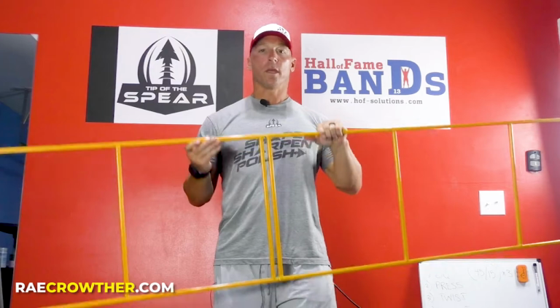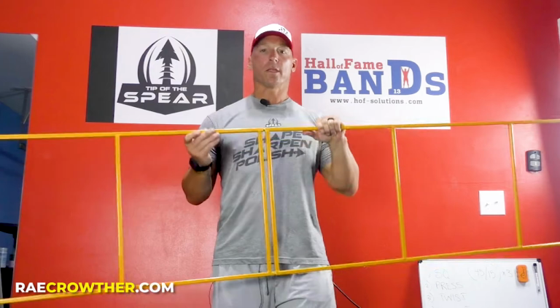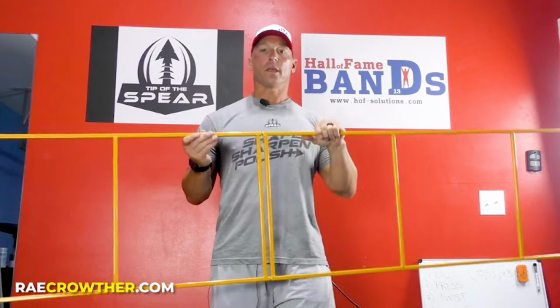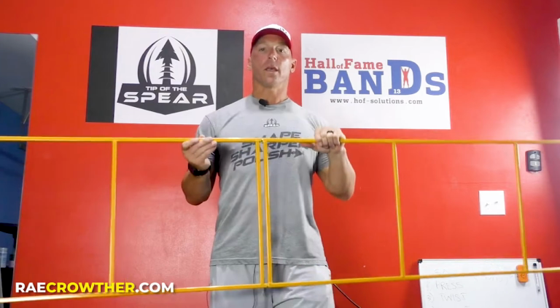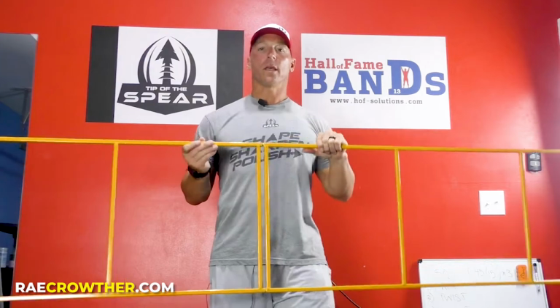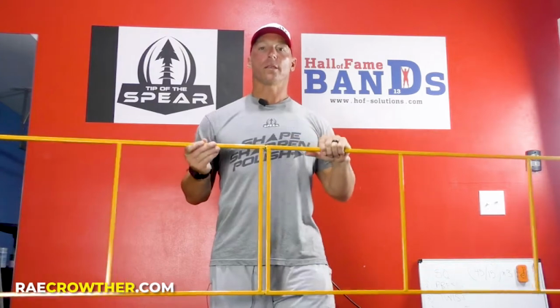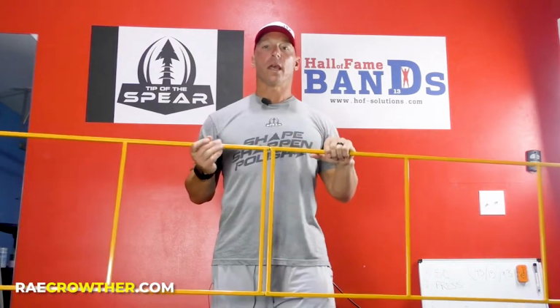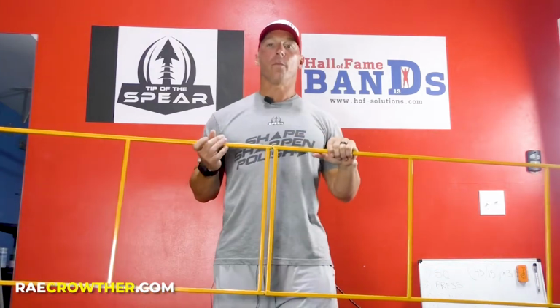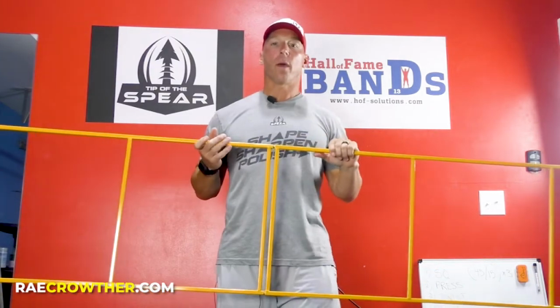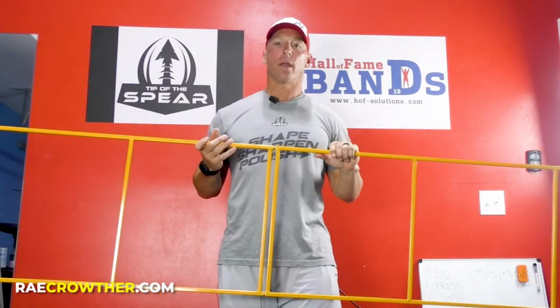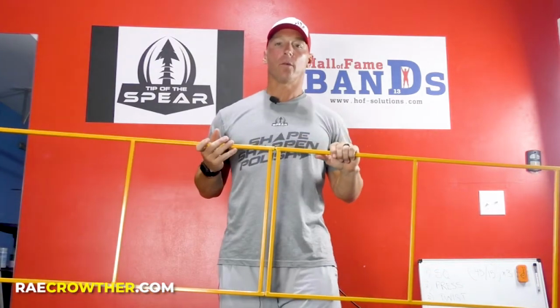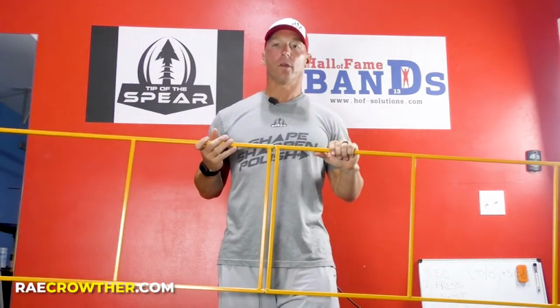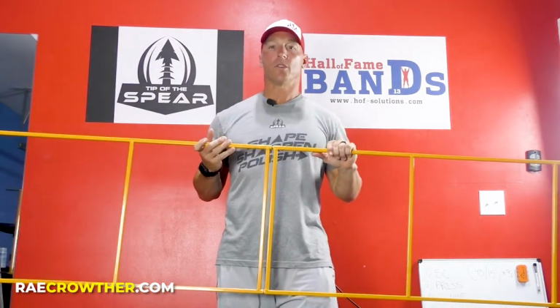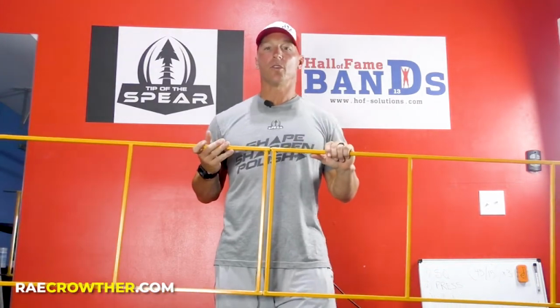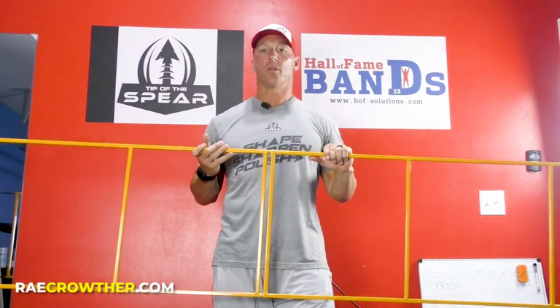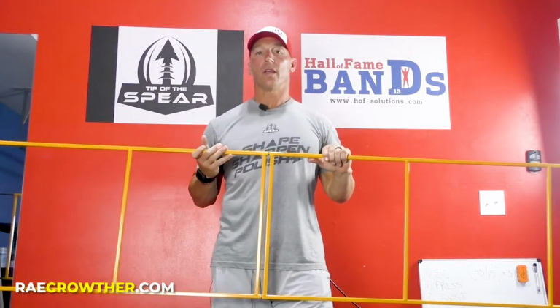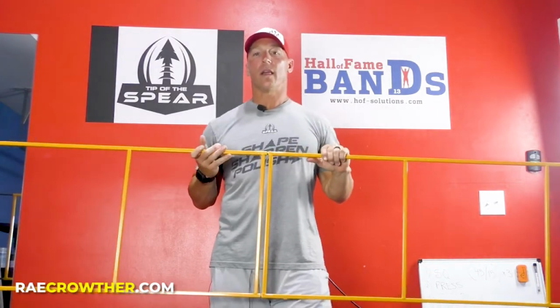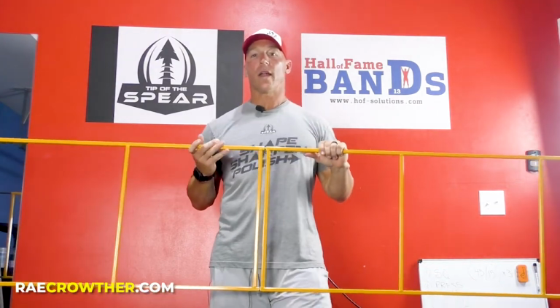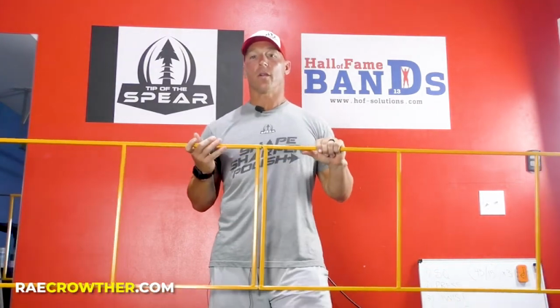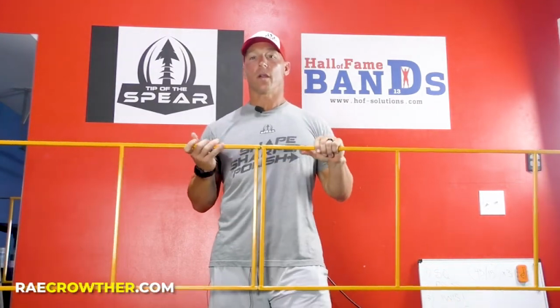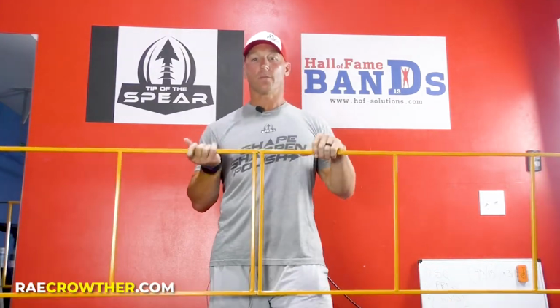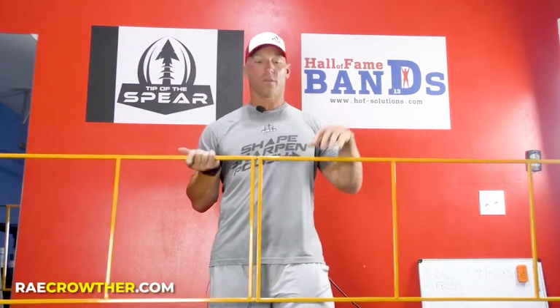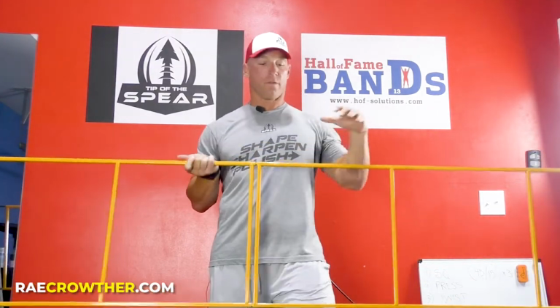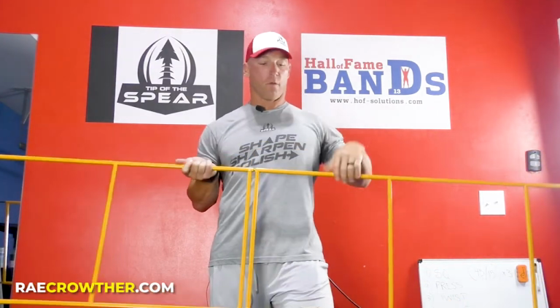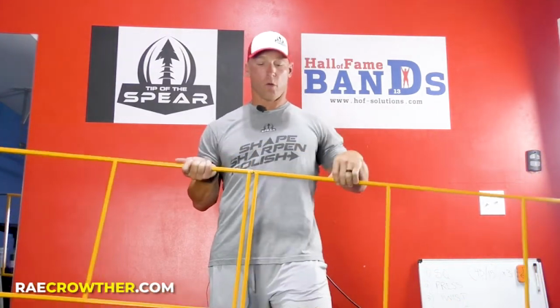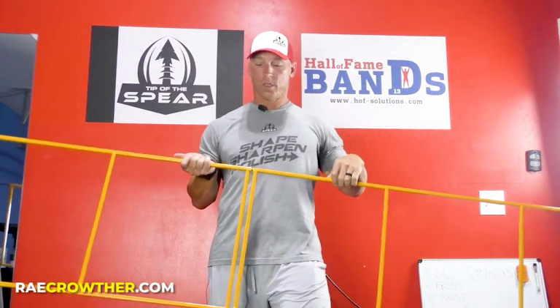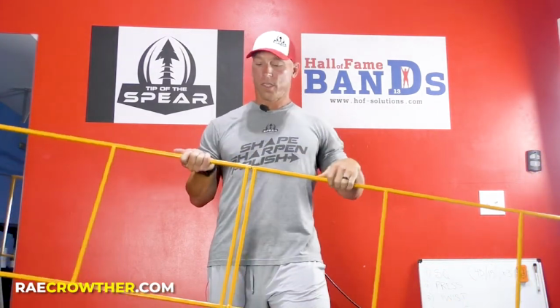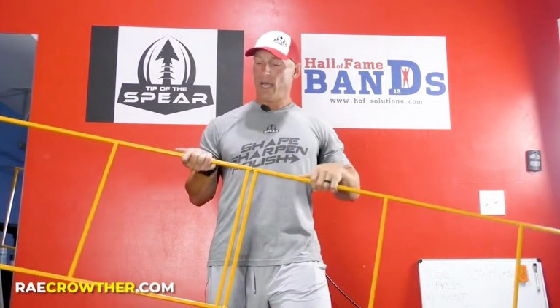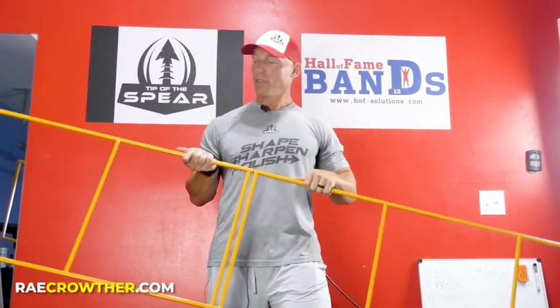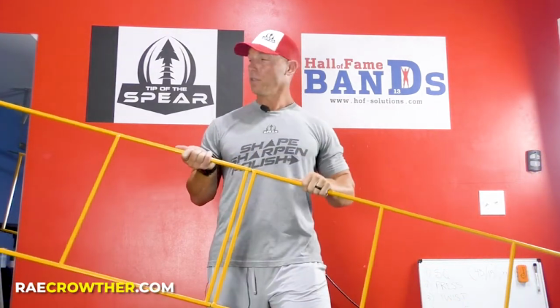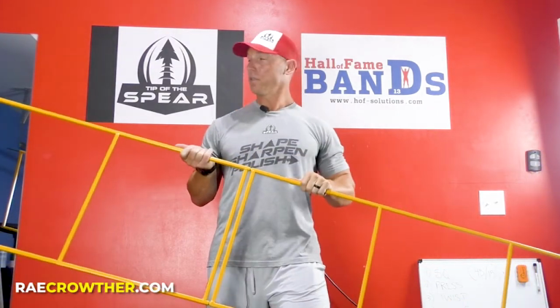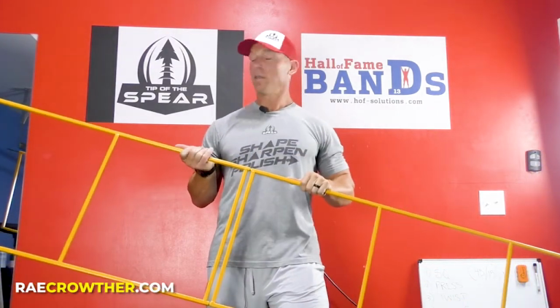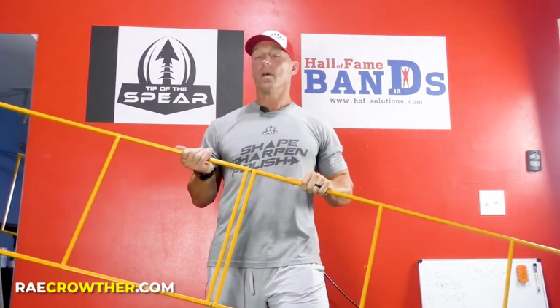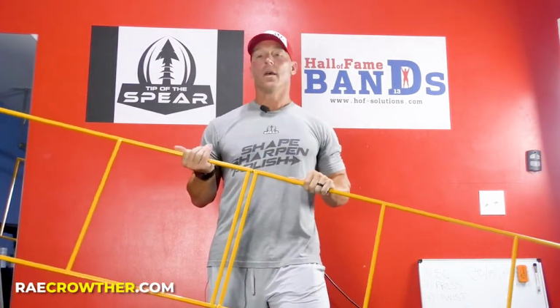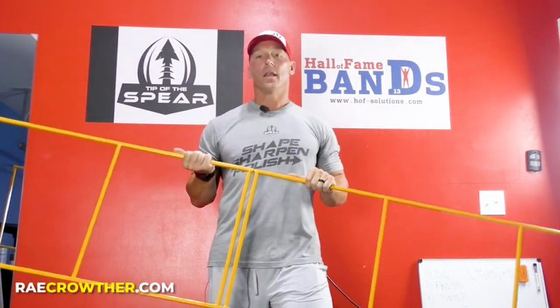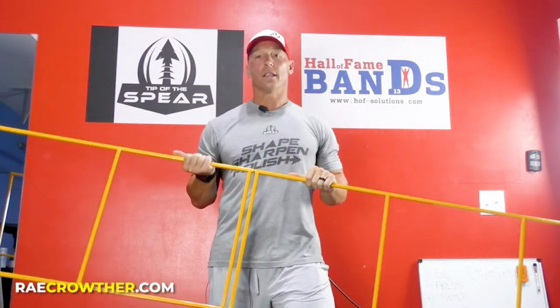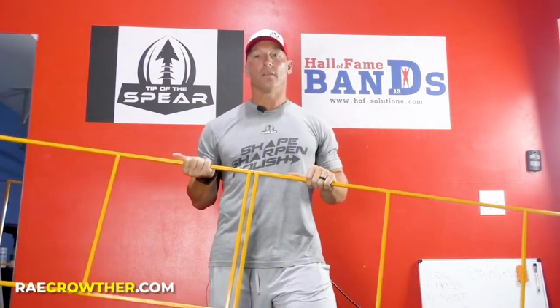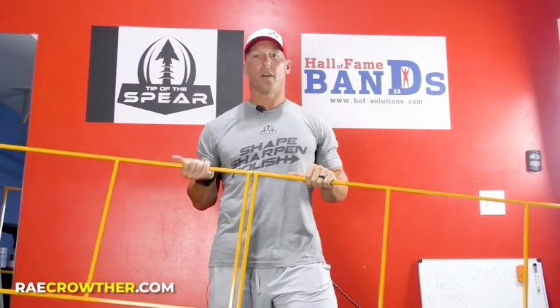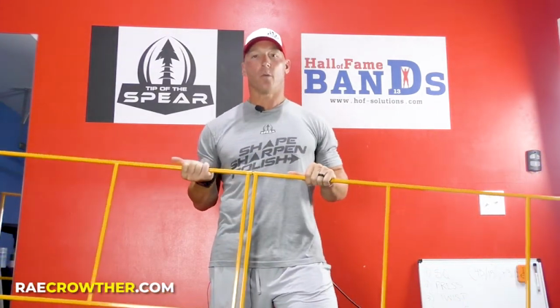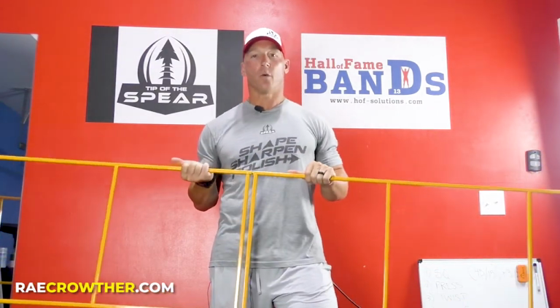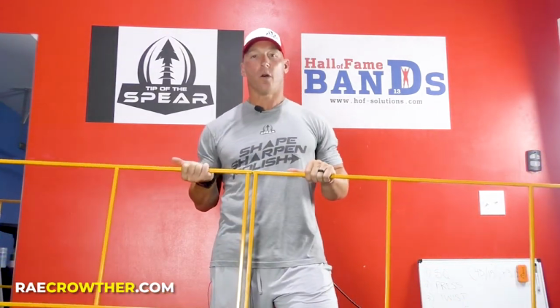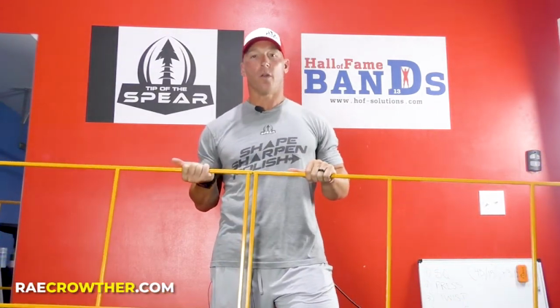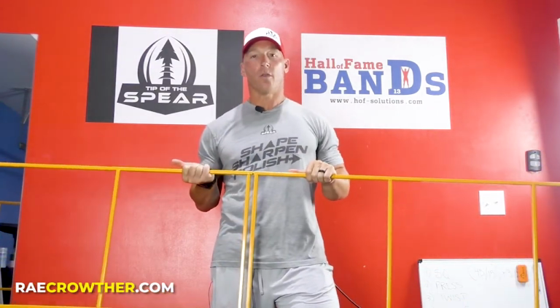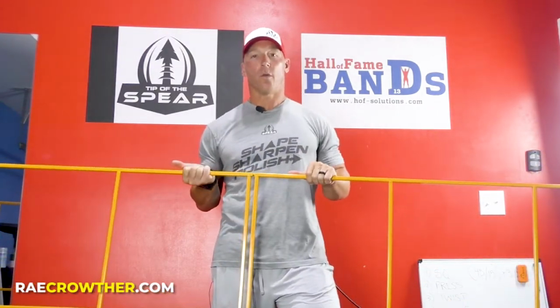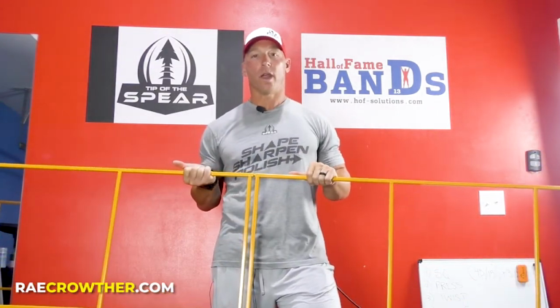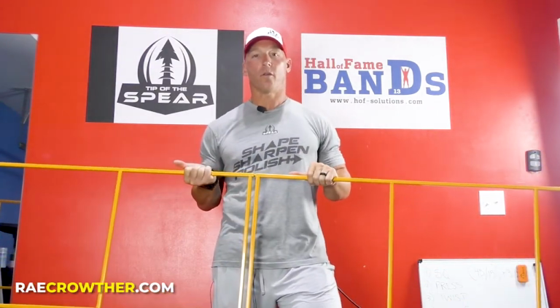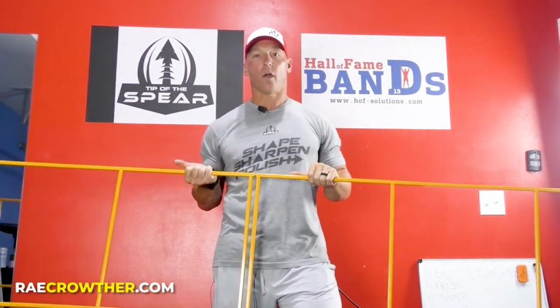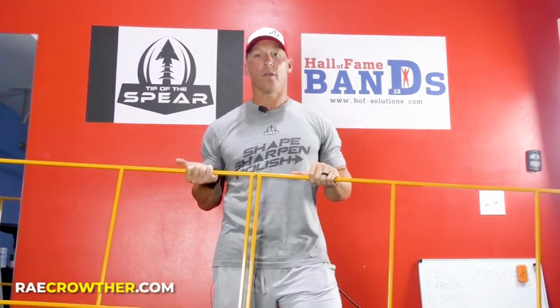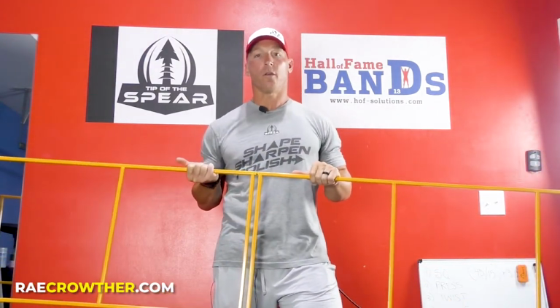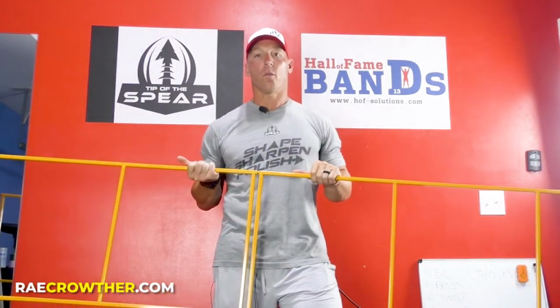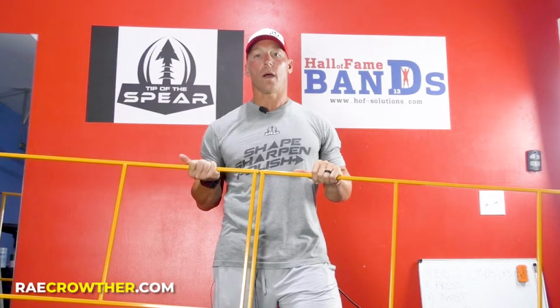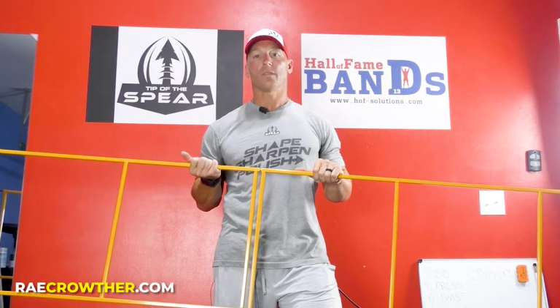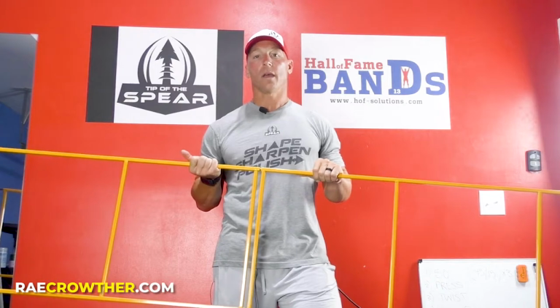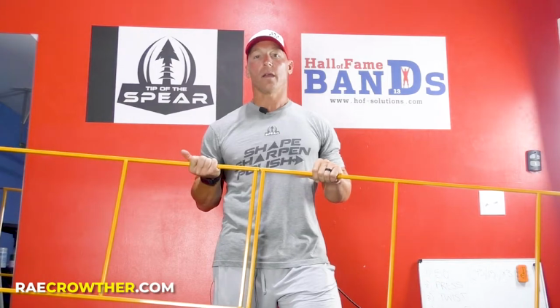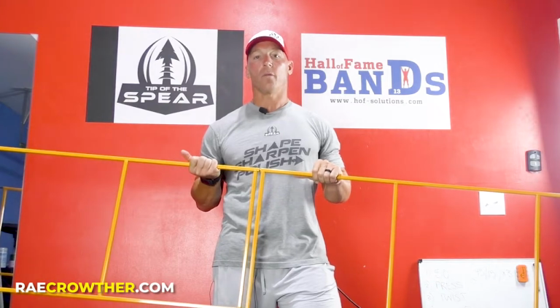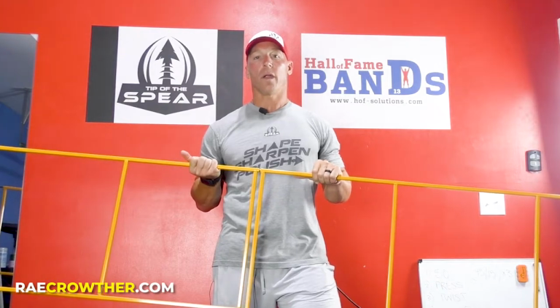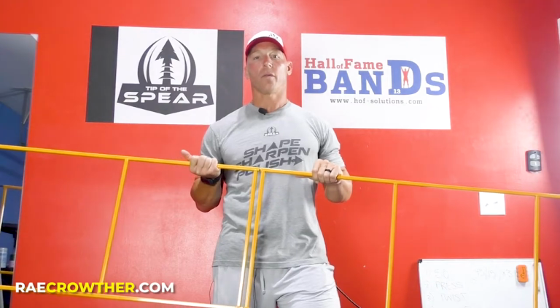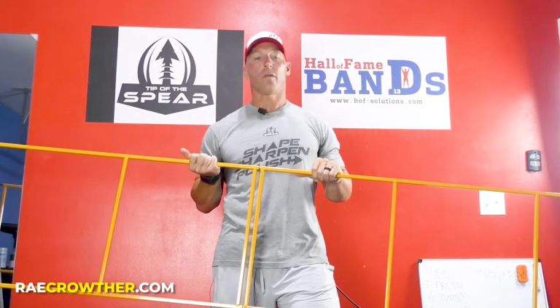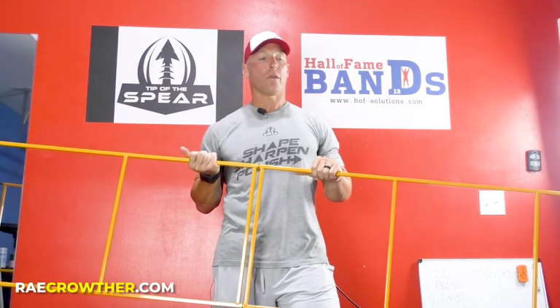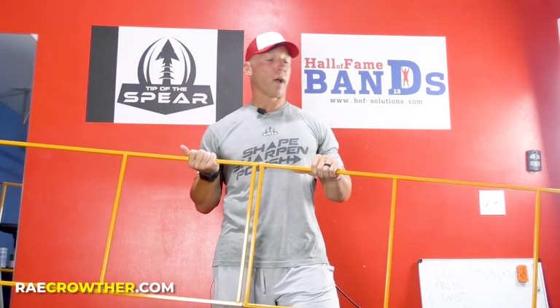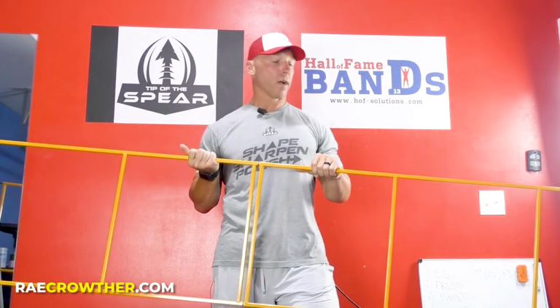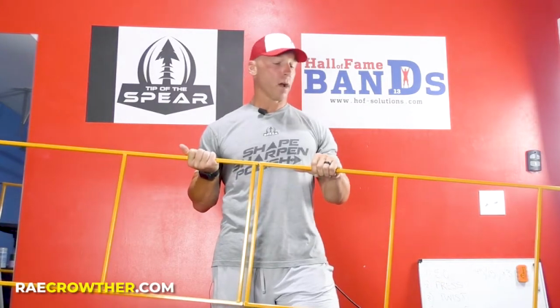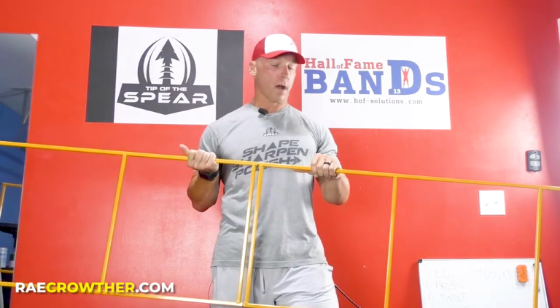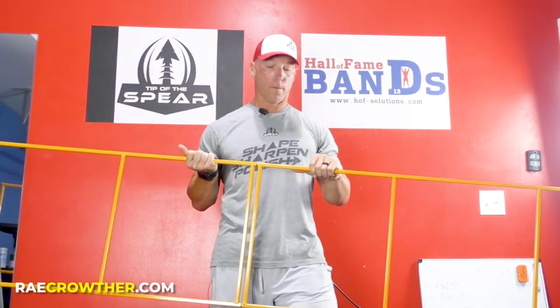This is a metal agility ladder. It comes in four sections. It's available on the Ray Crother website, raycrother.com.